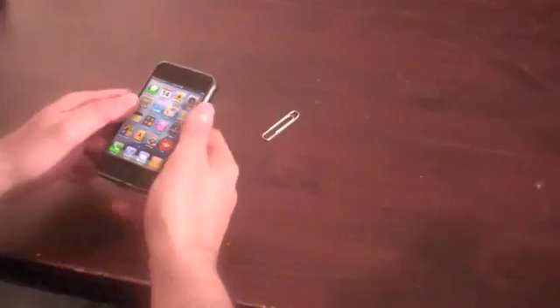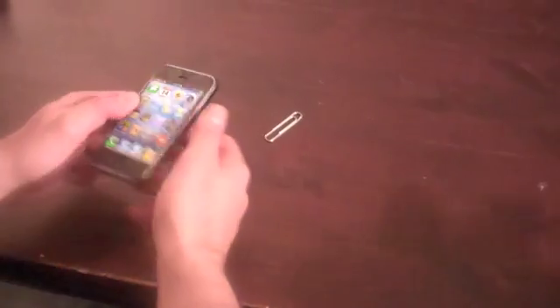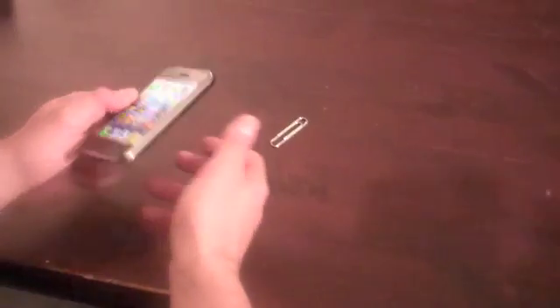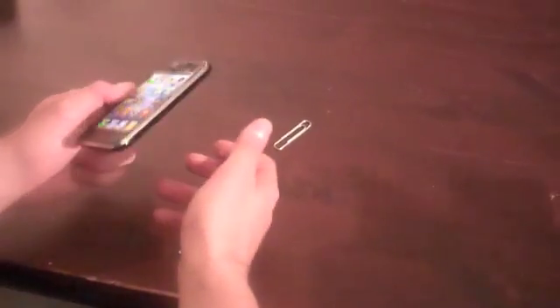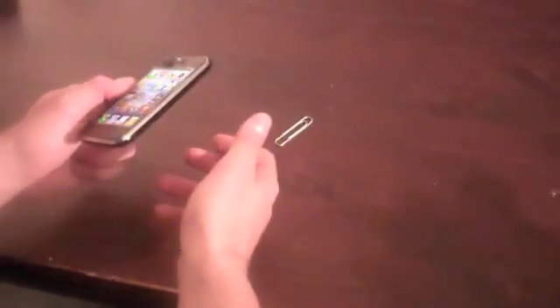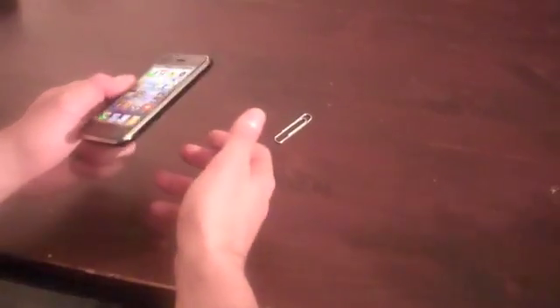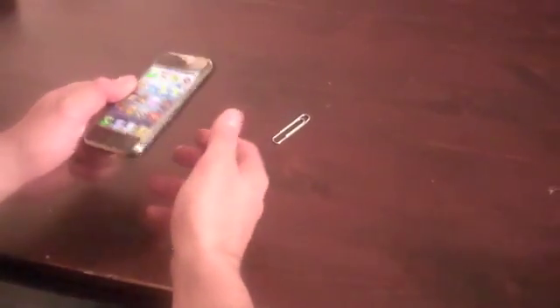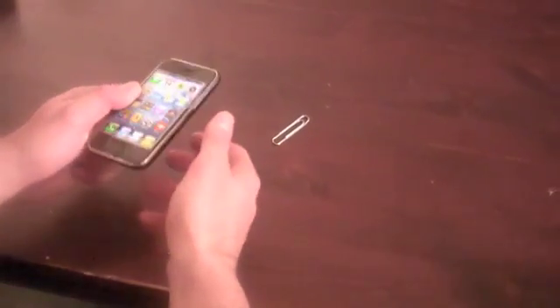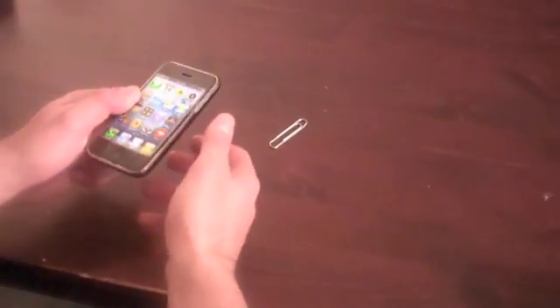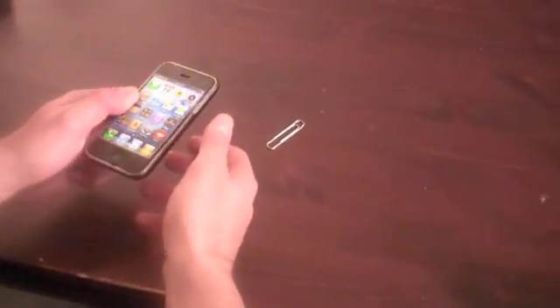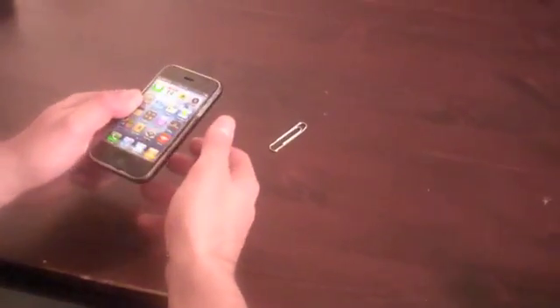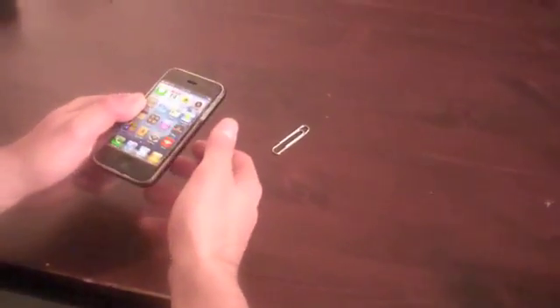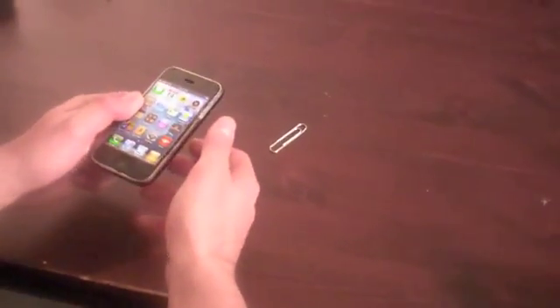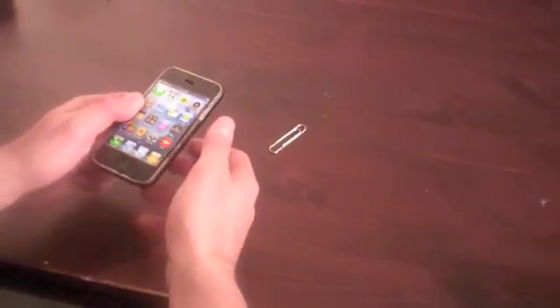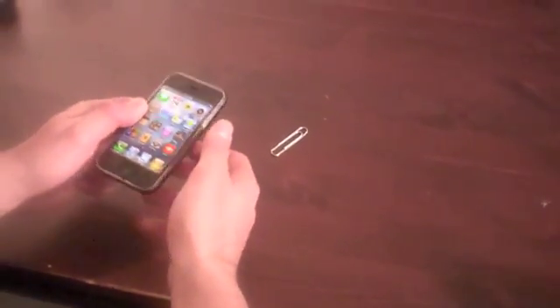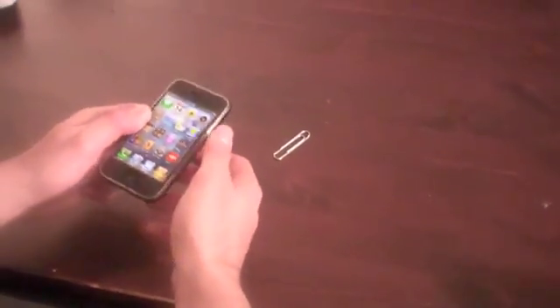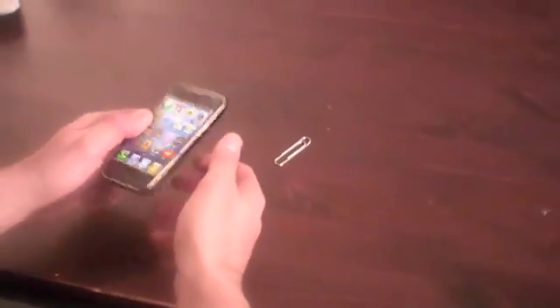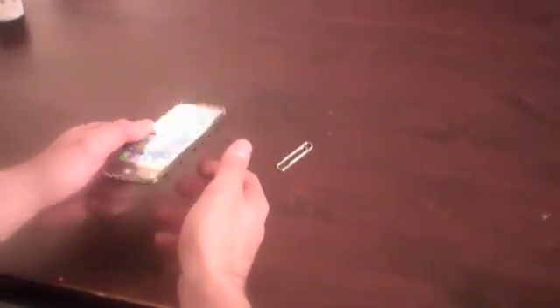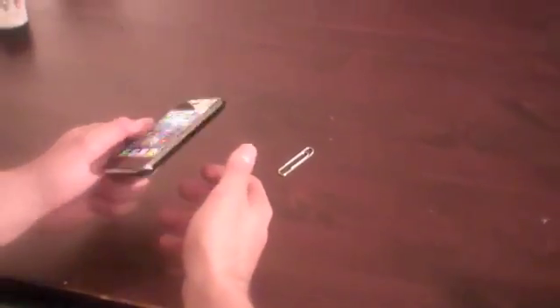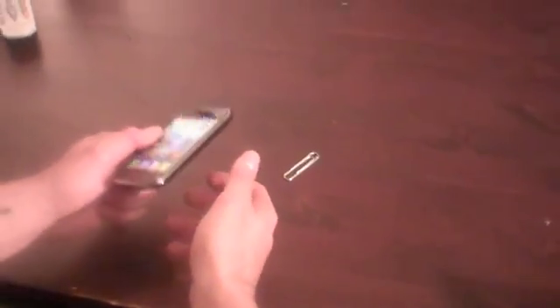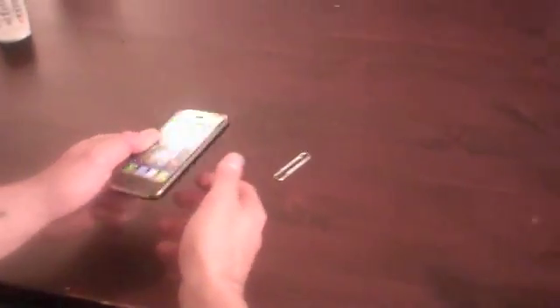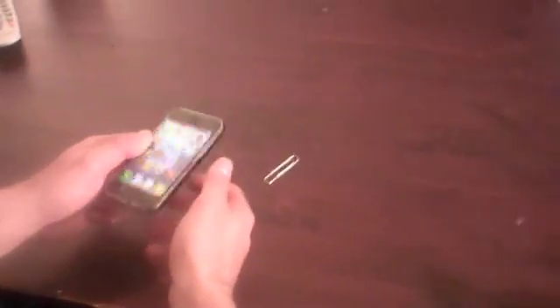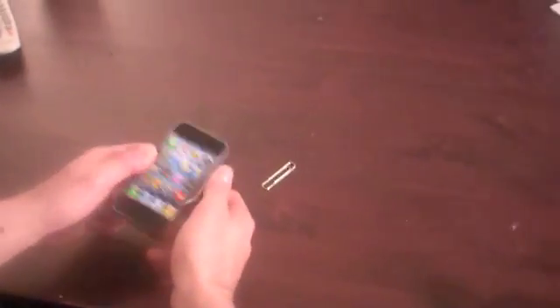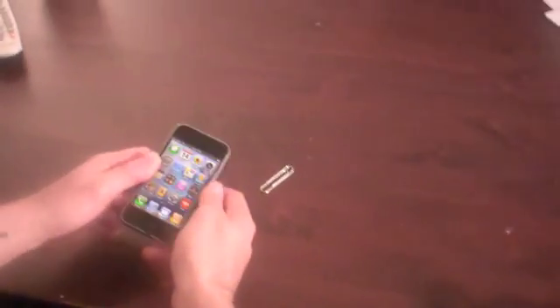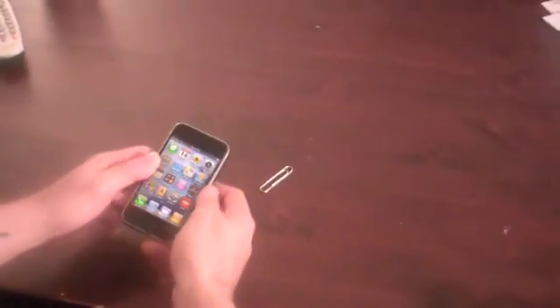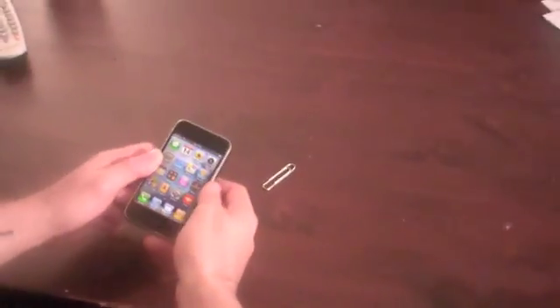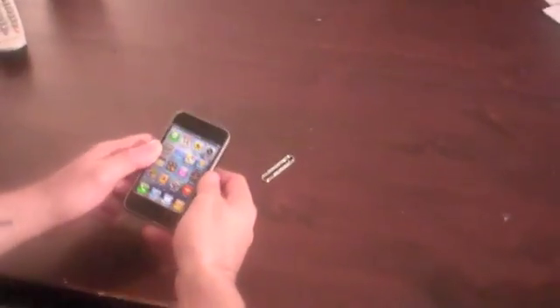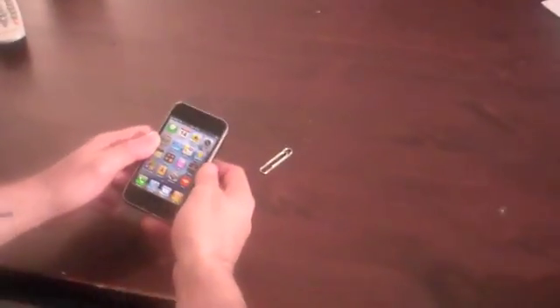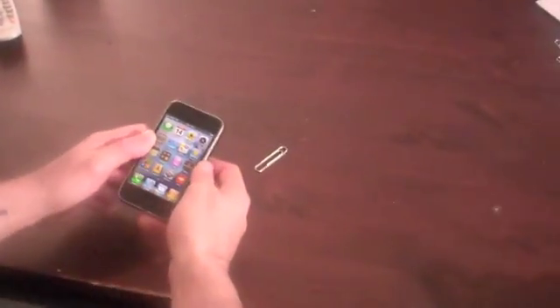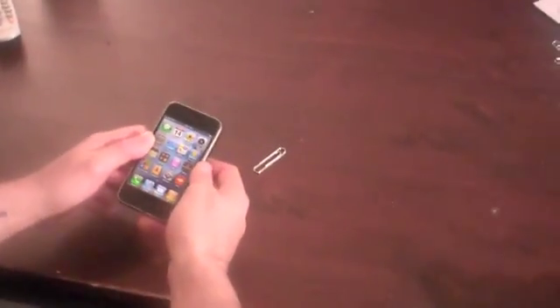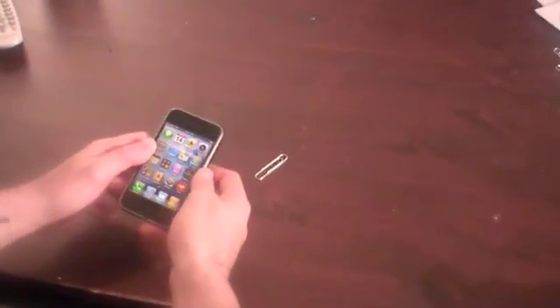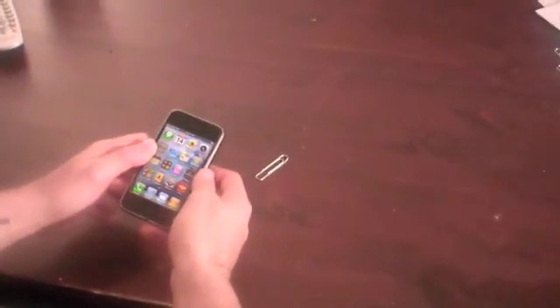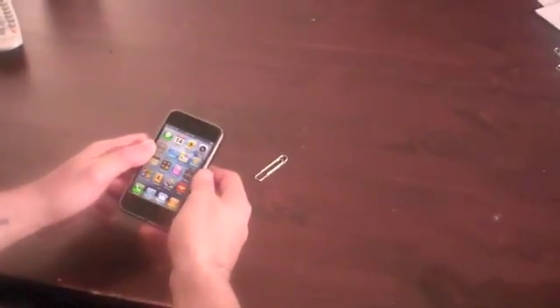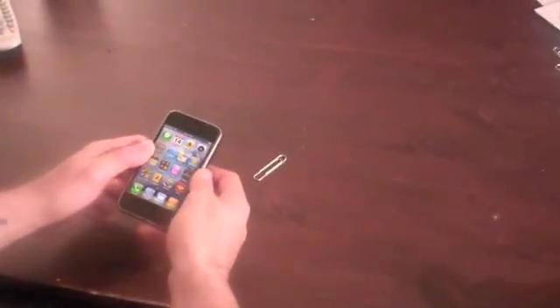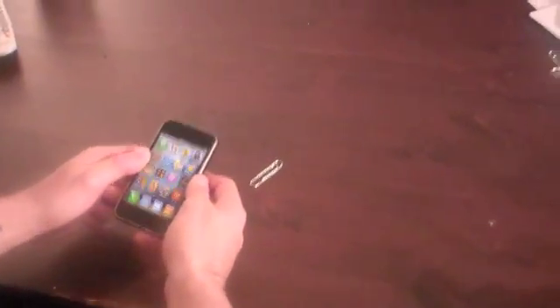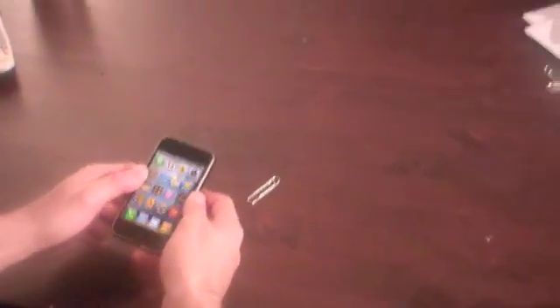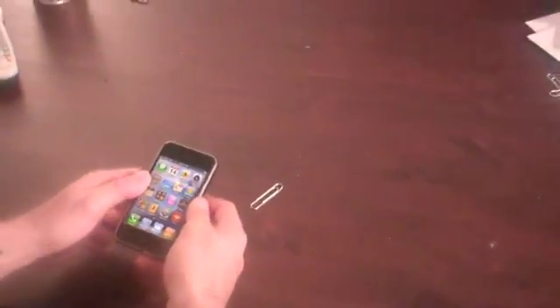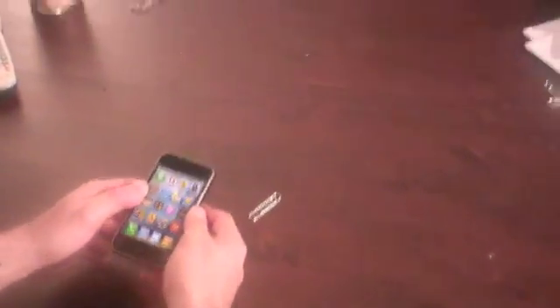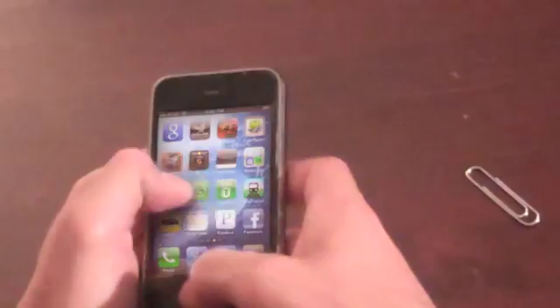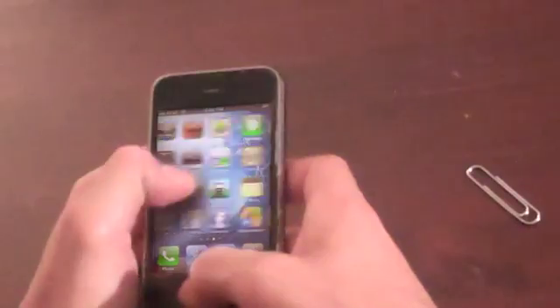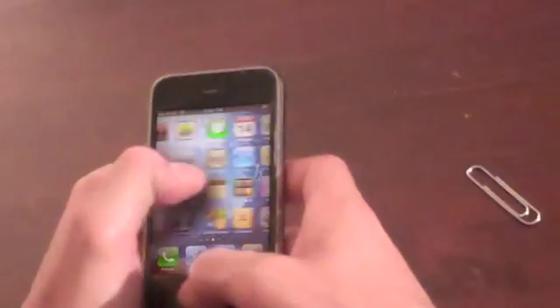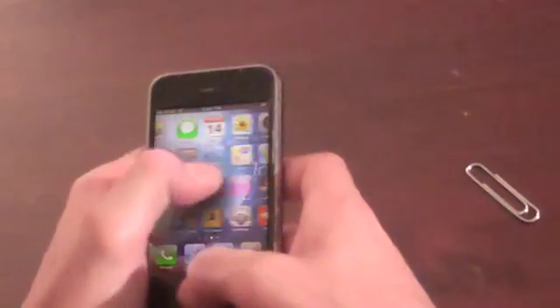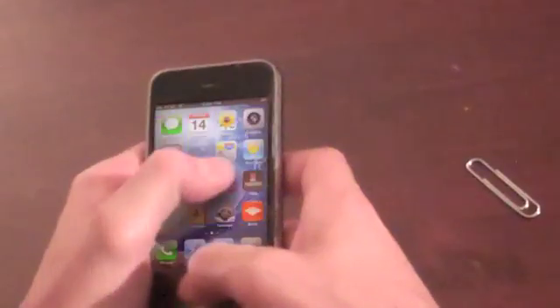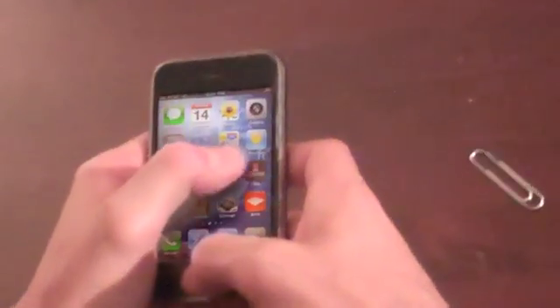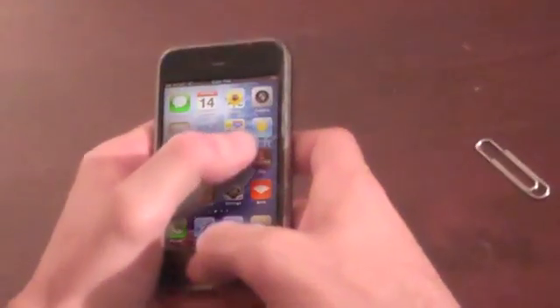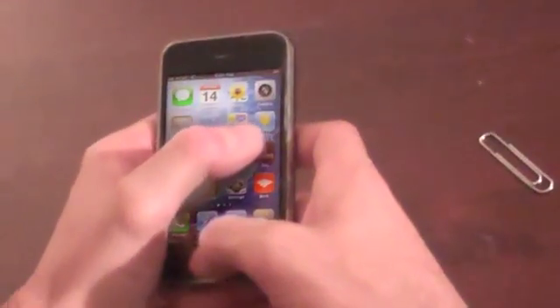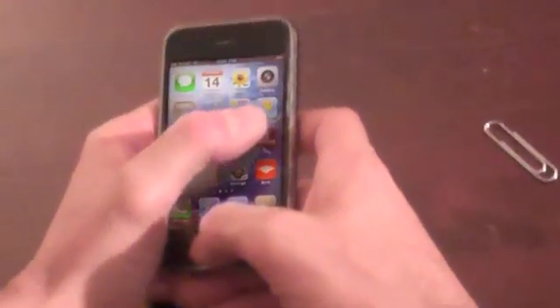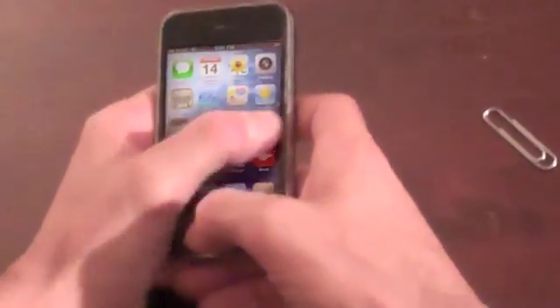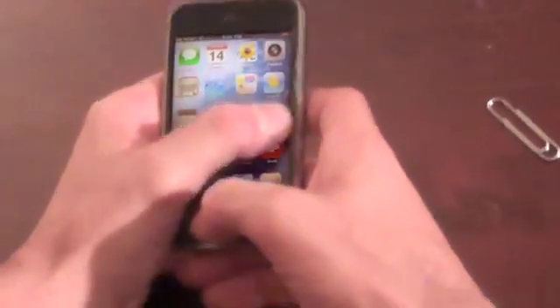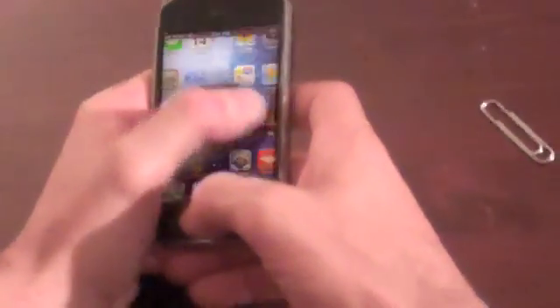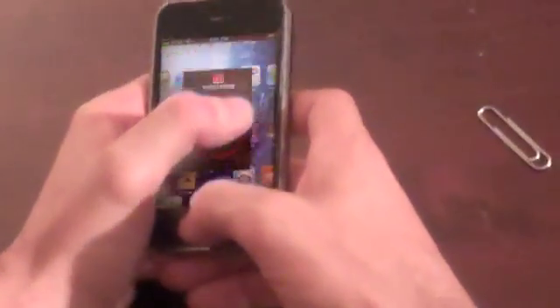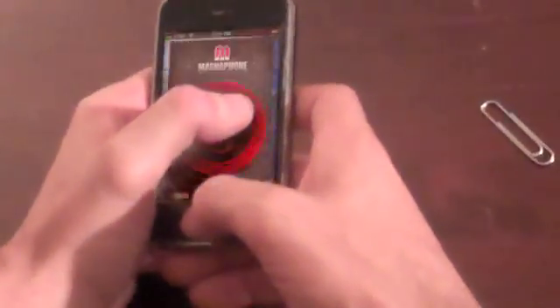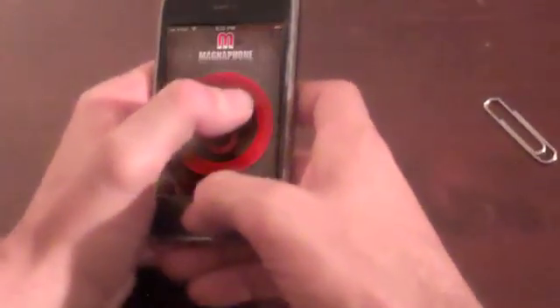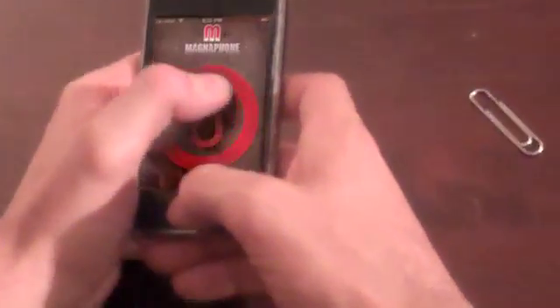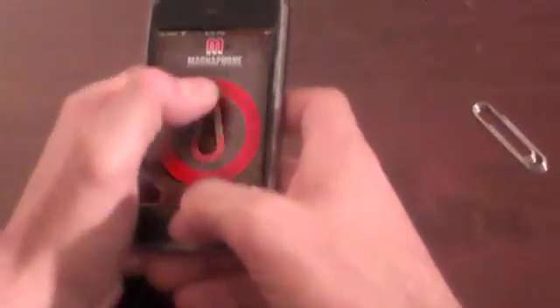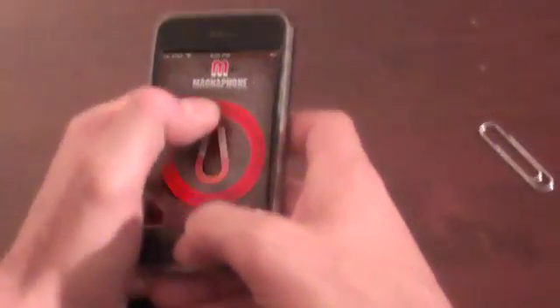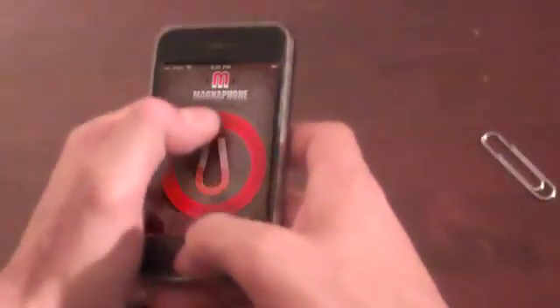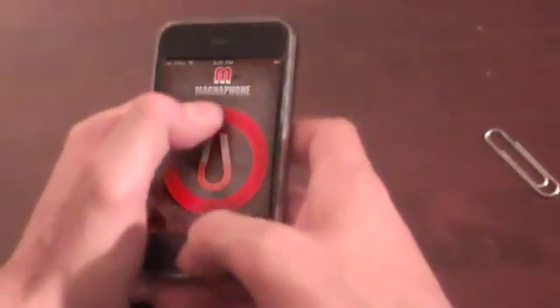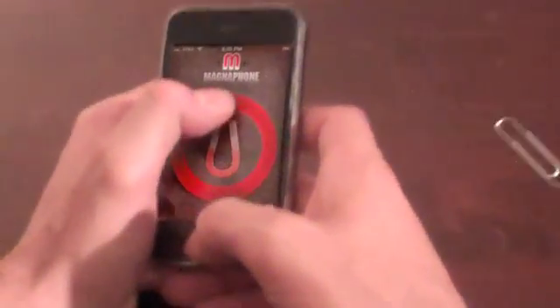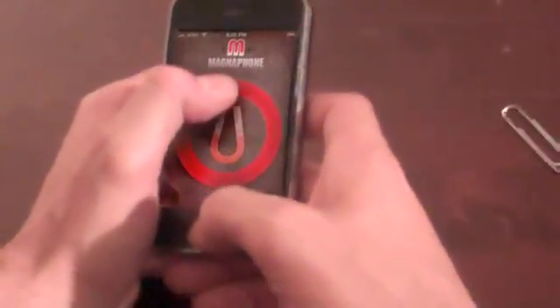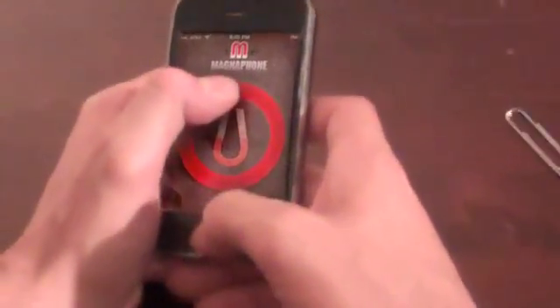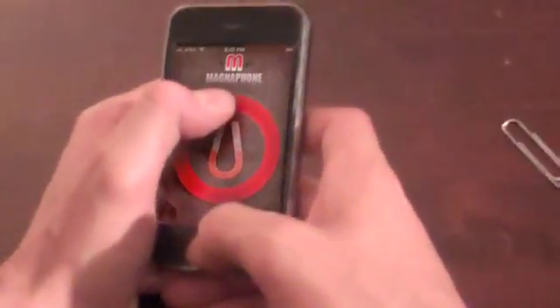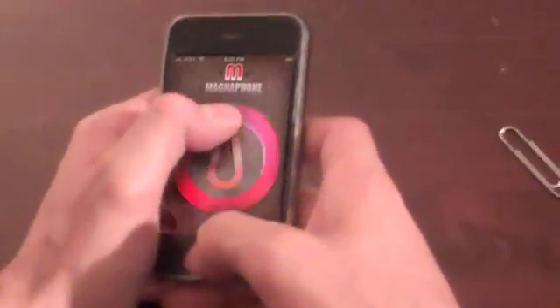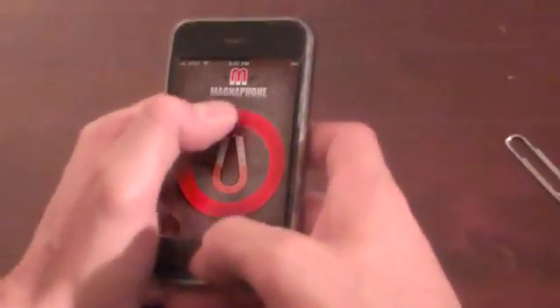So we've got a simple demonstration here — iPhone, paperclip — and let's go to the app. Do it!